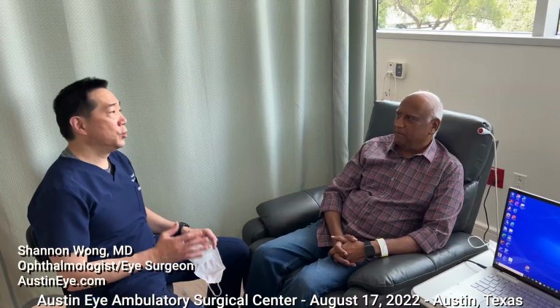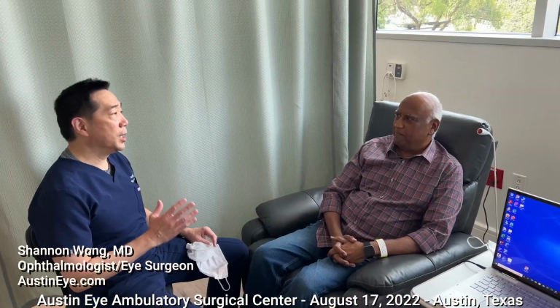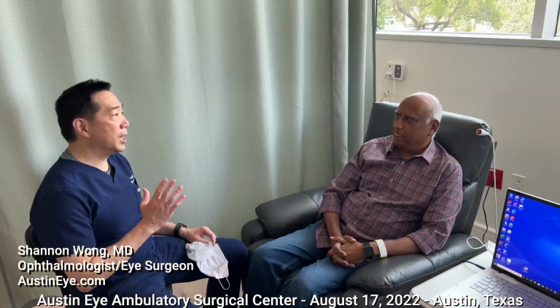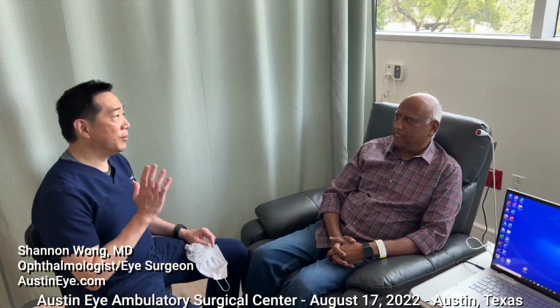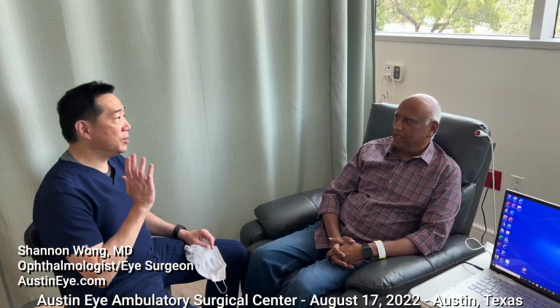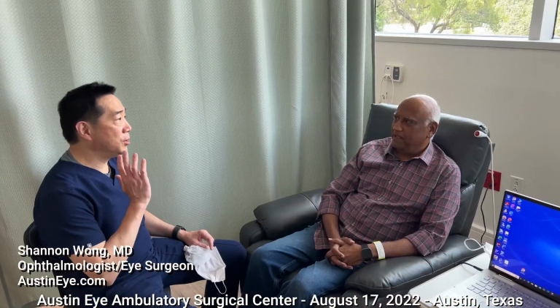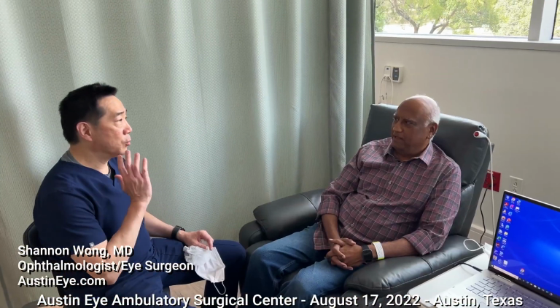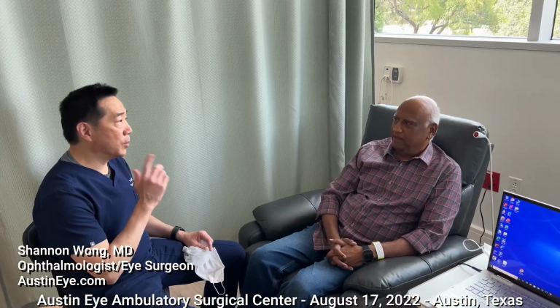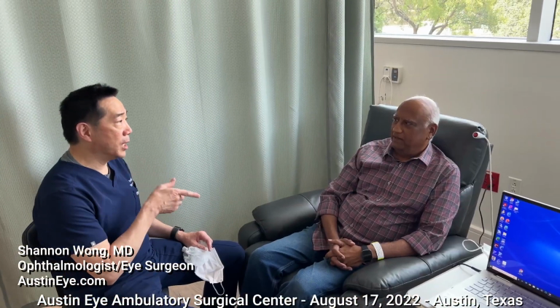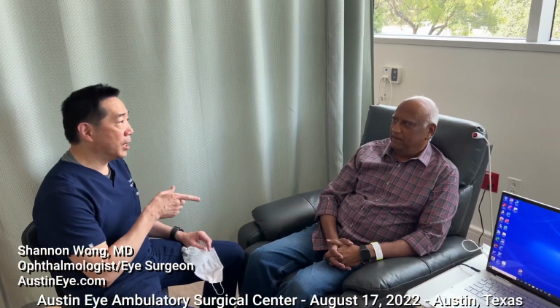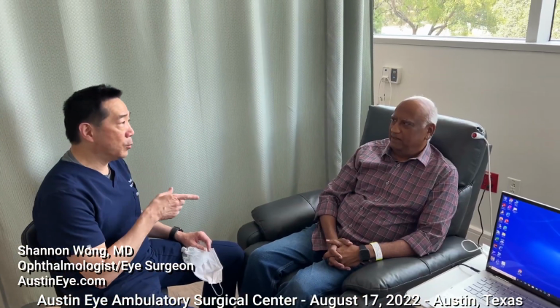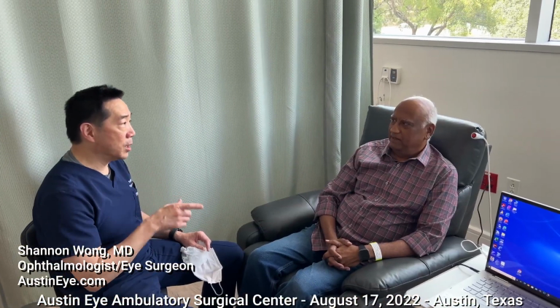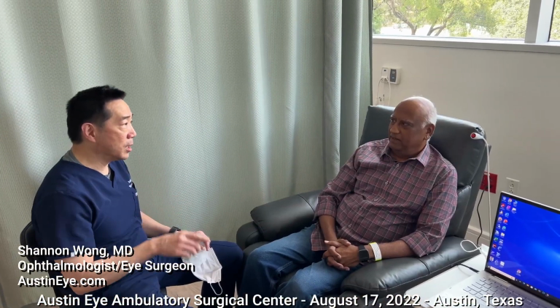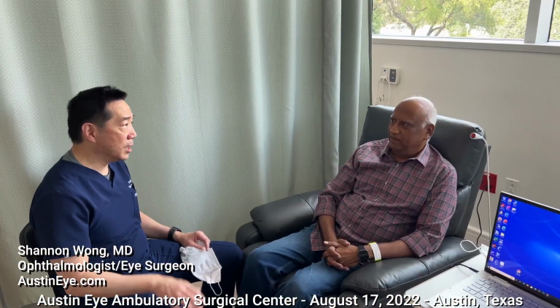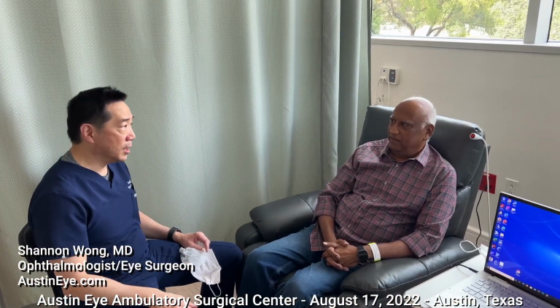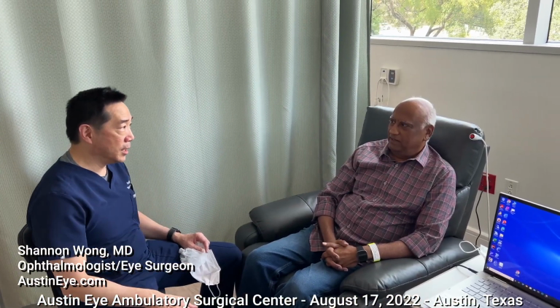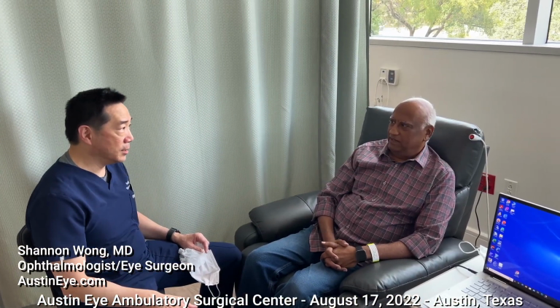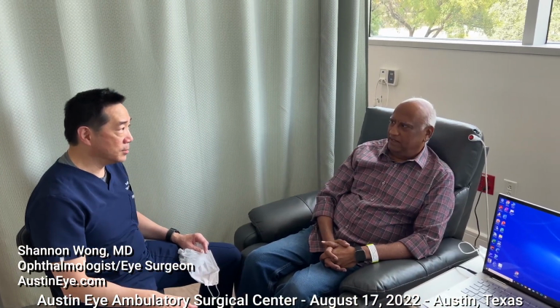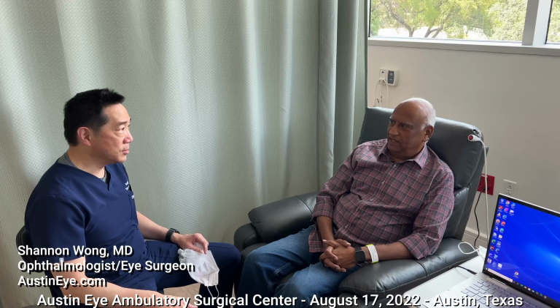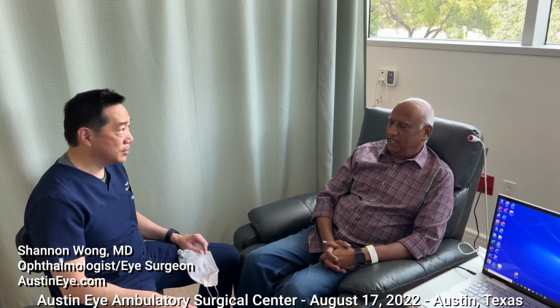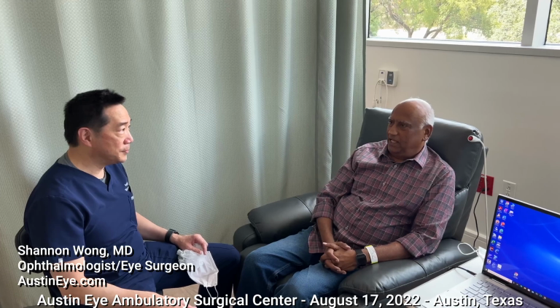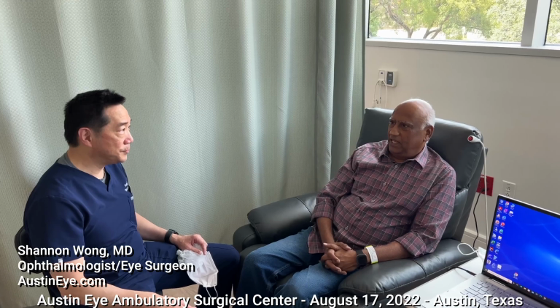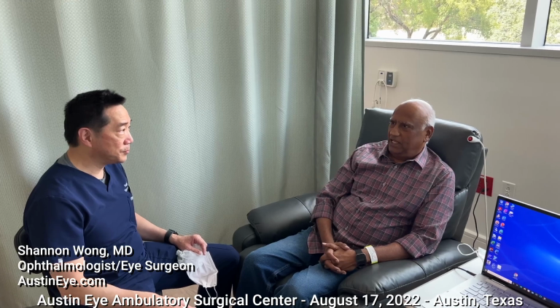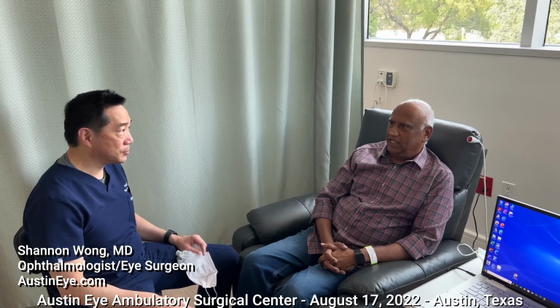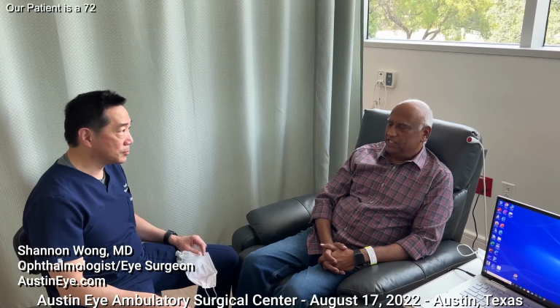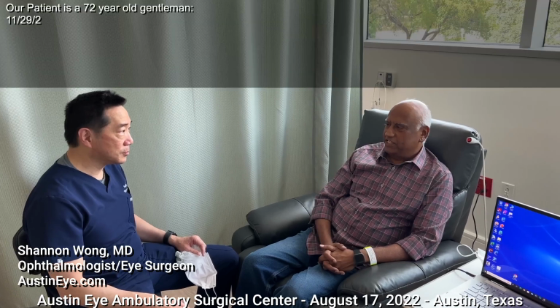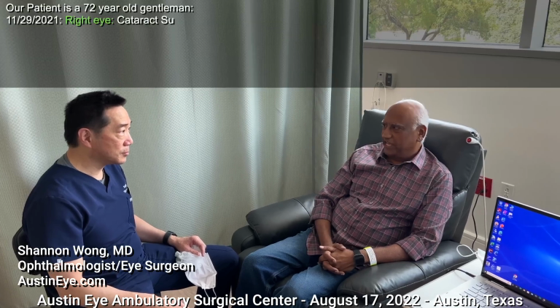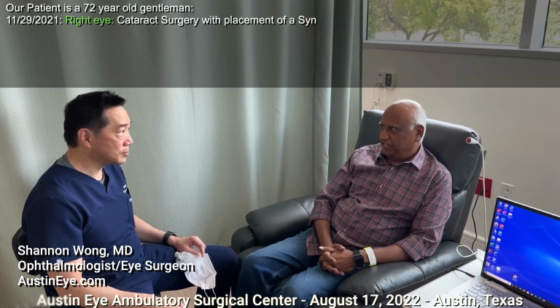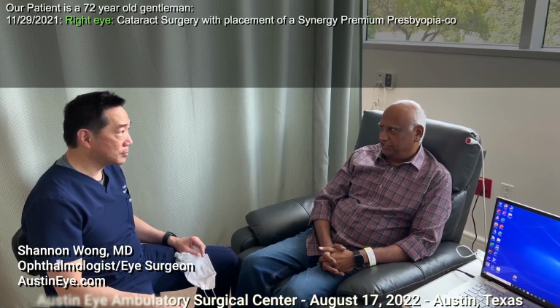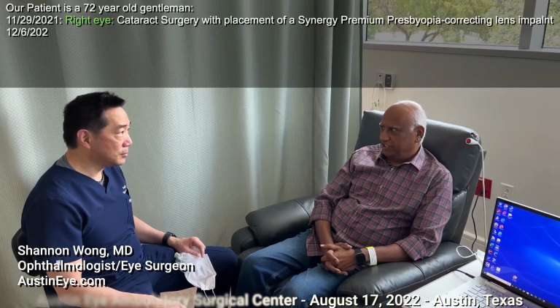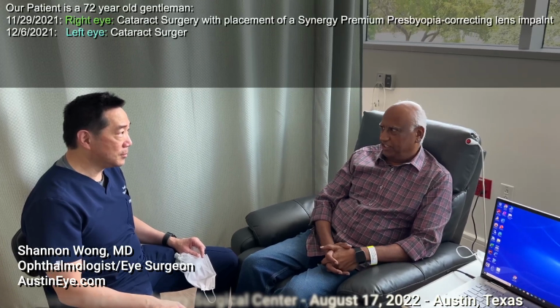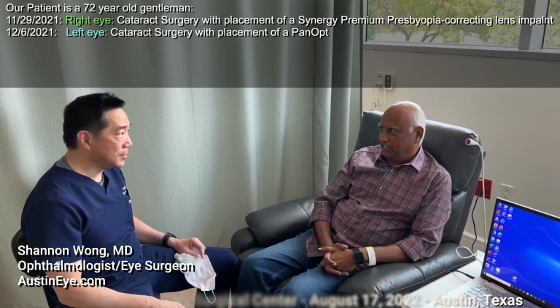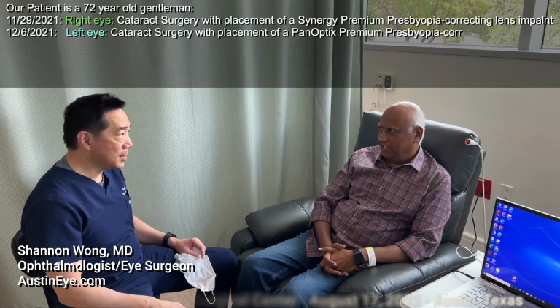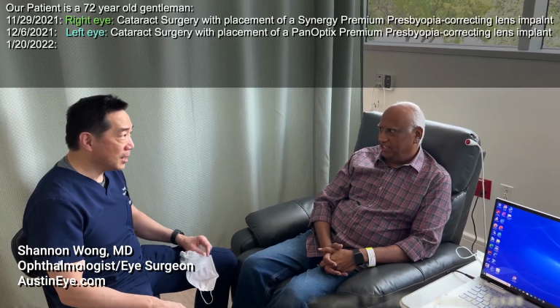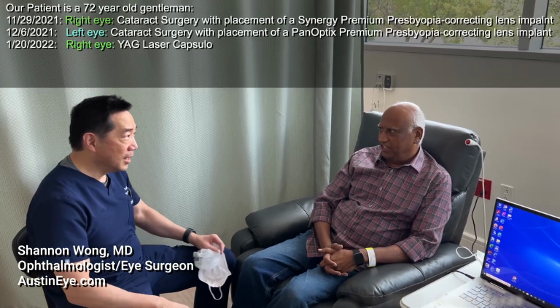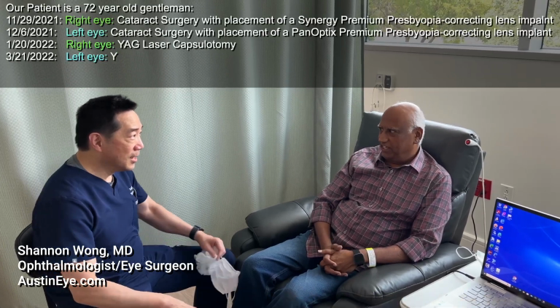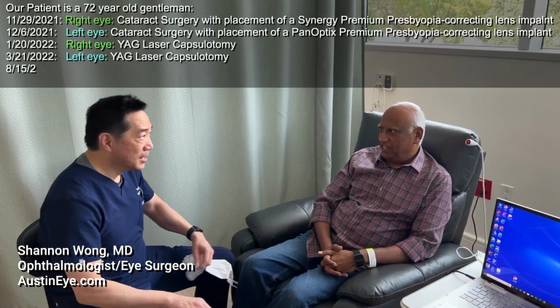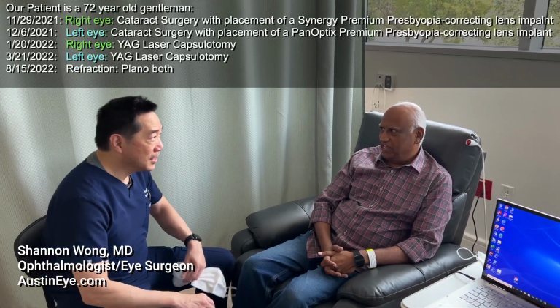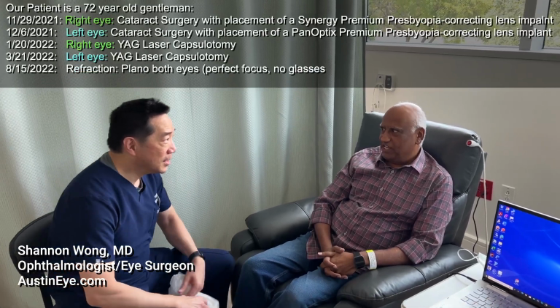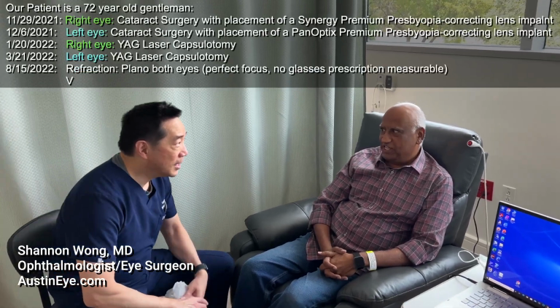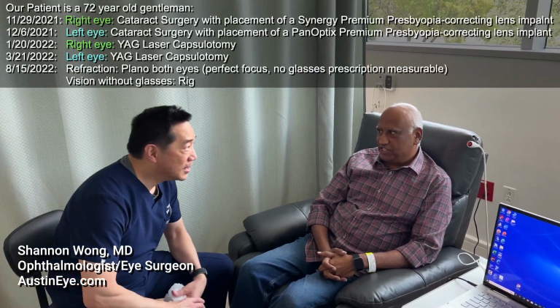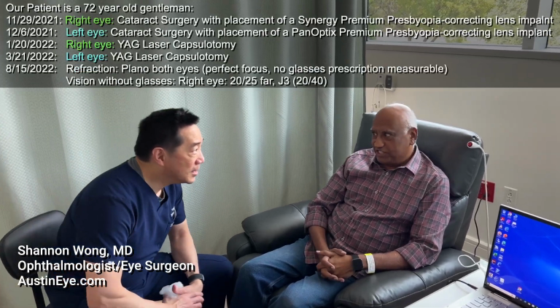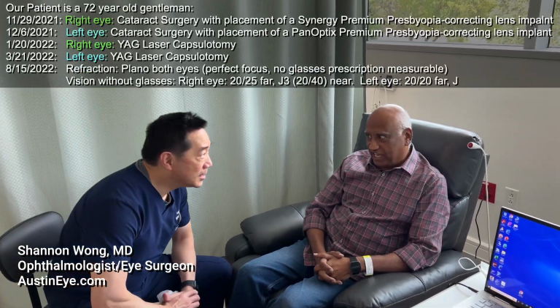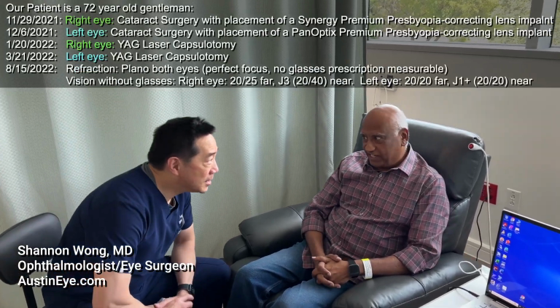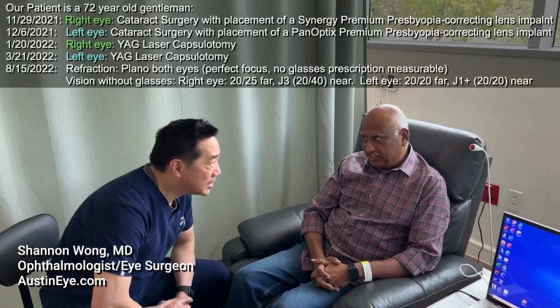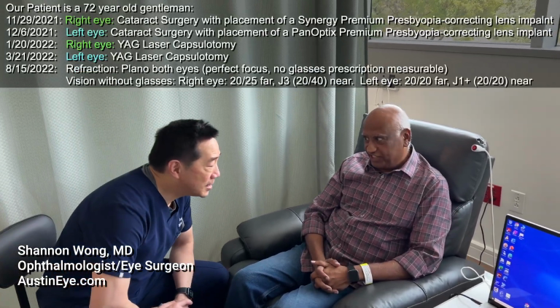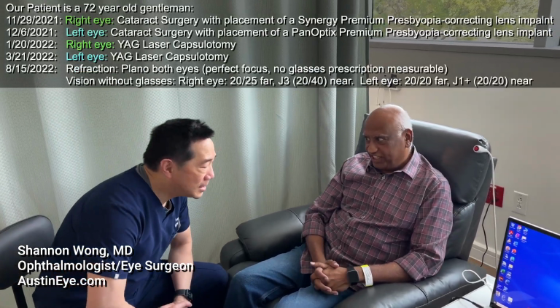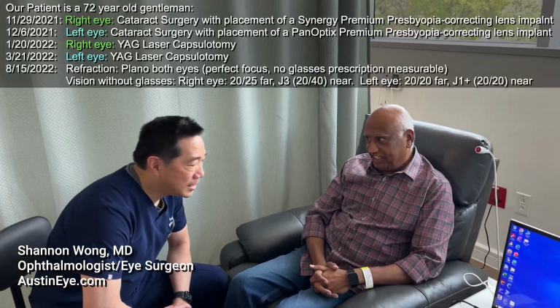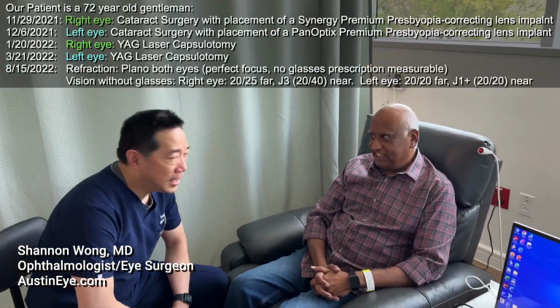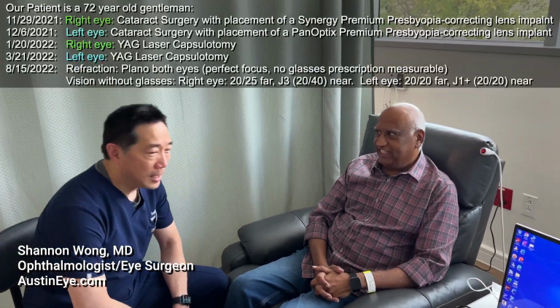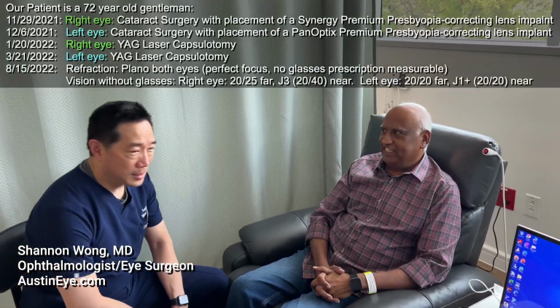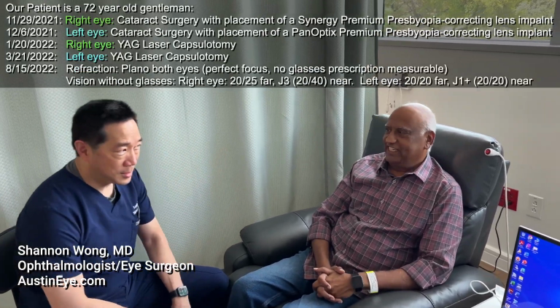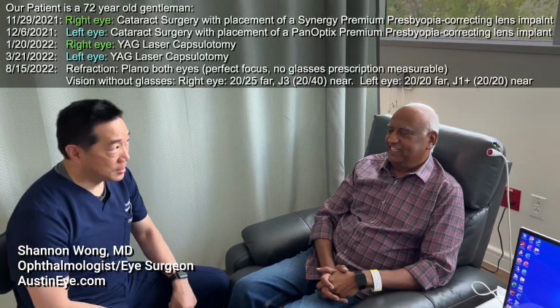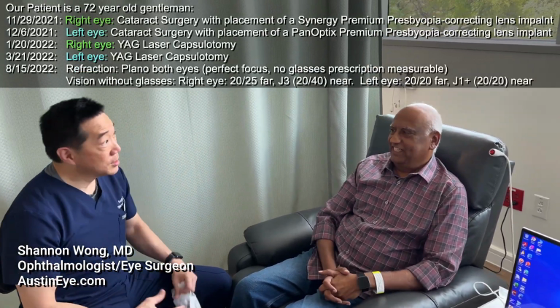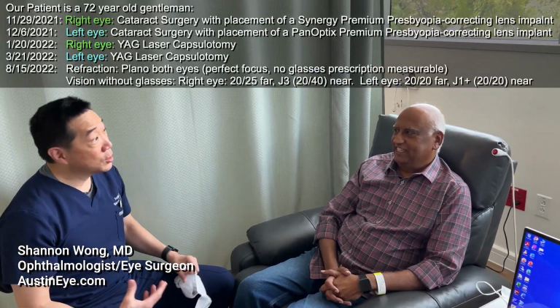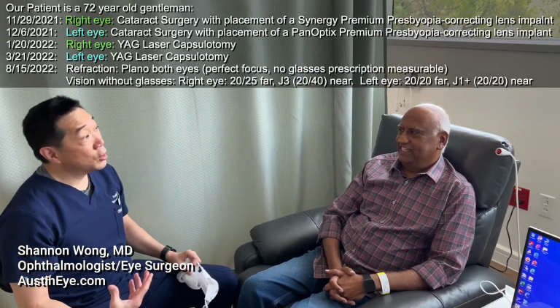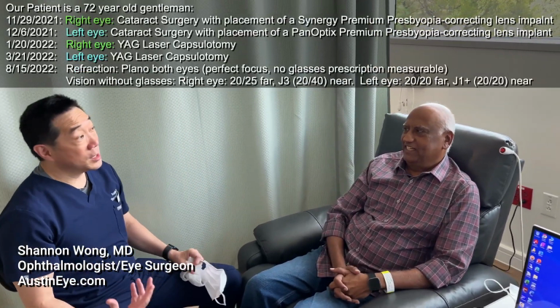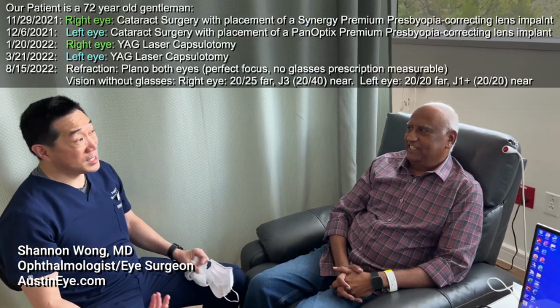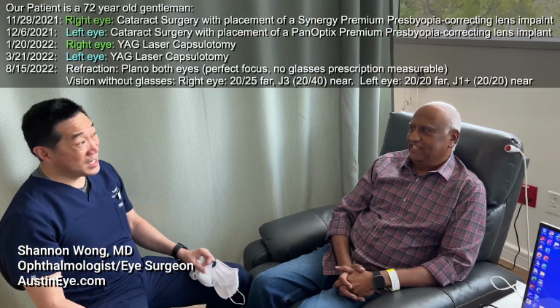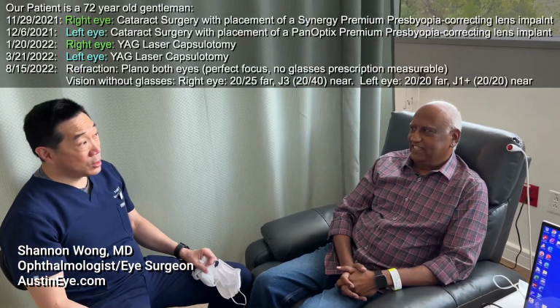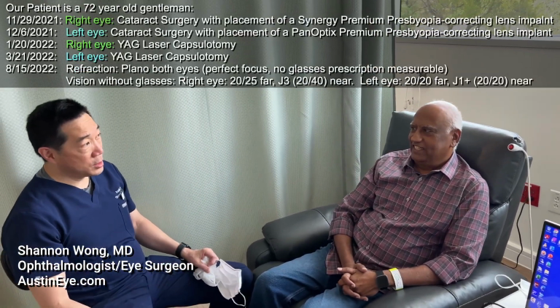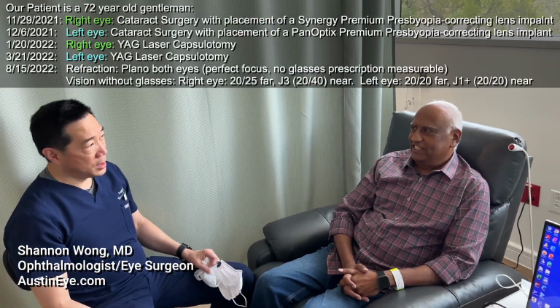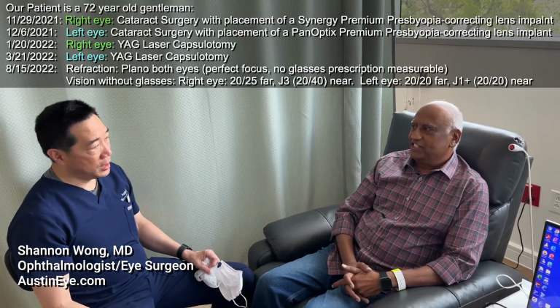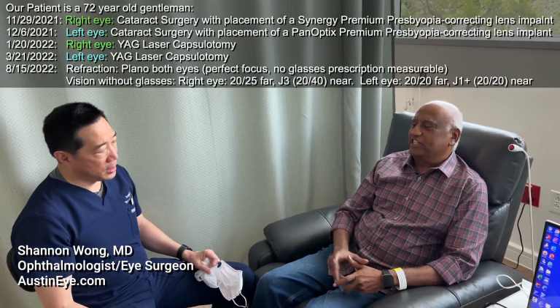You have in your right eye what kind of lens? A Synergy lens.